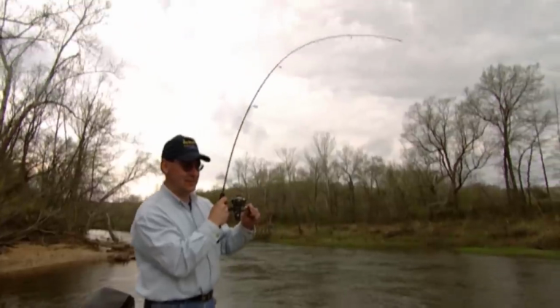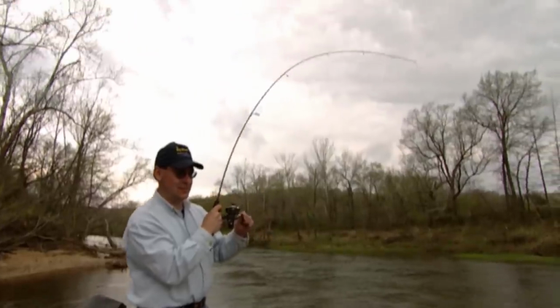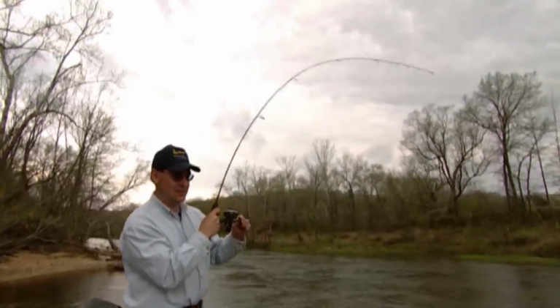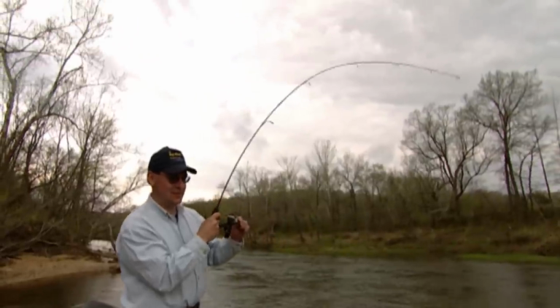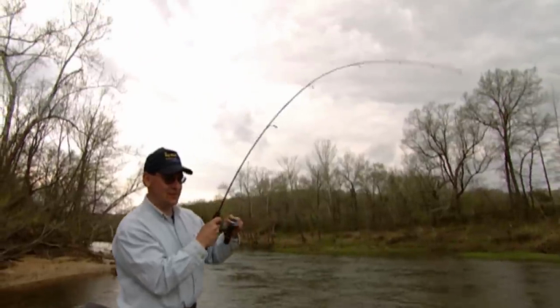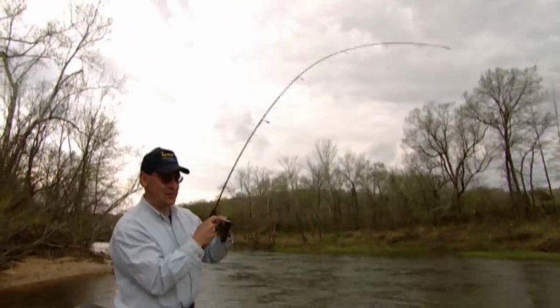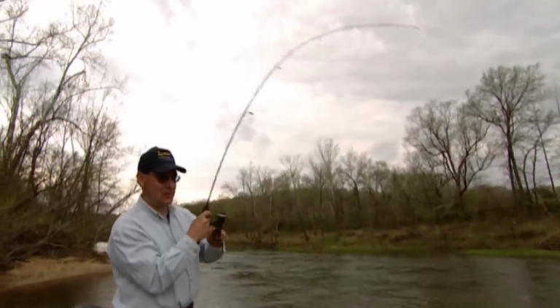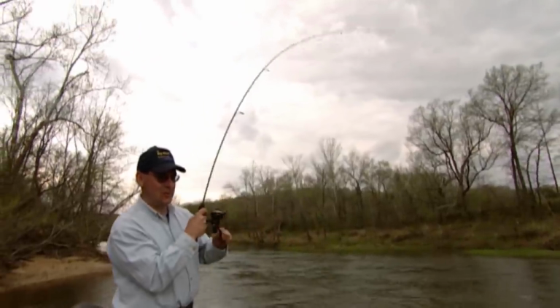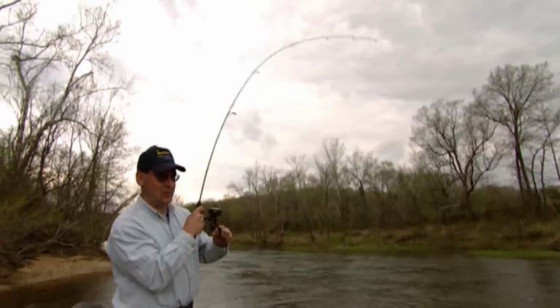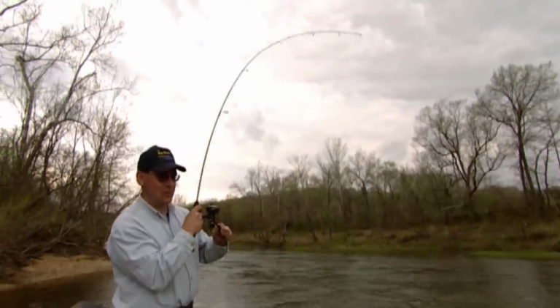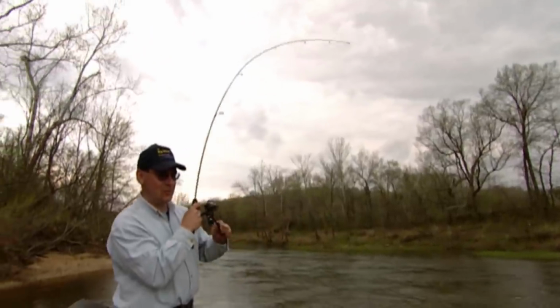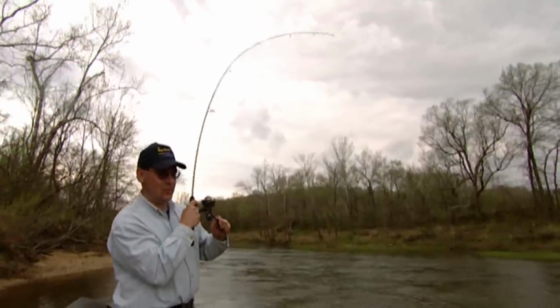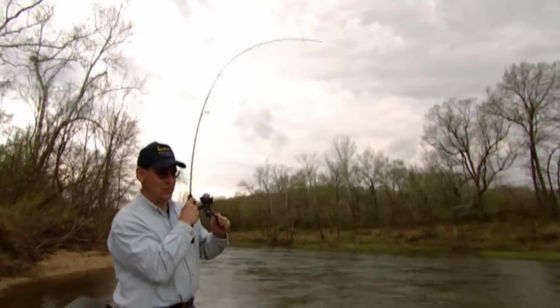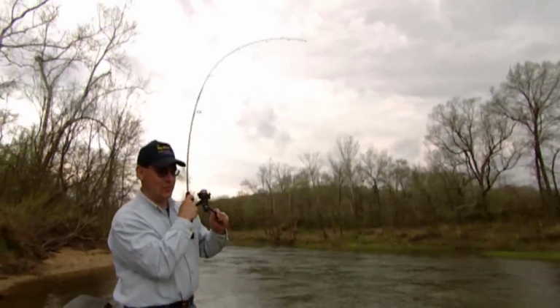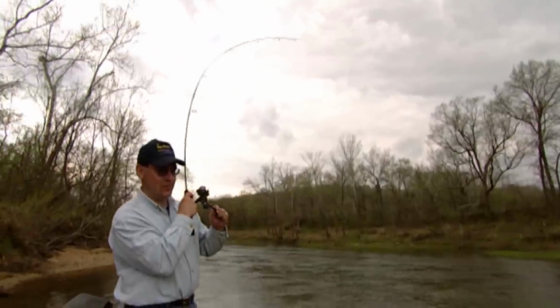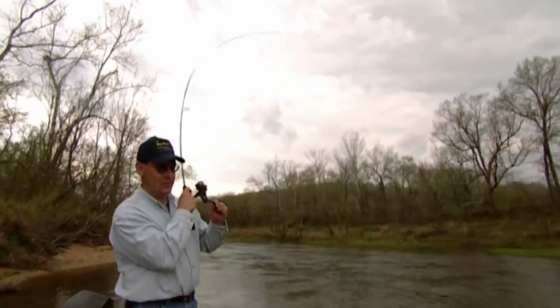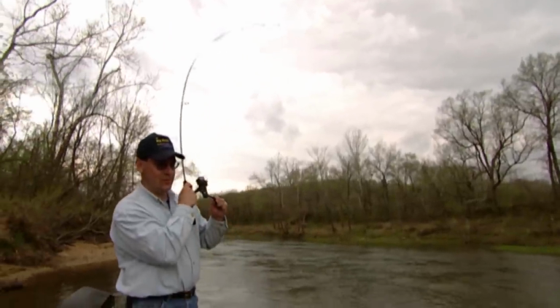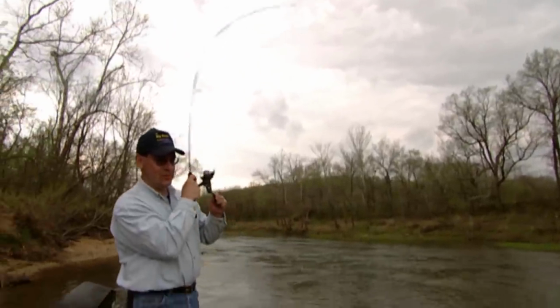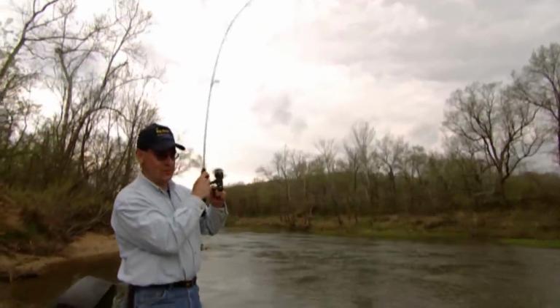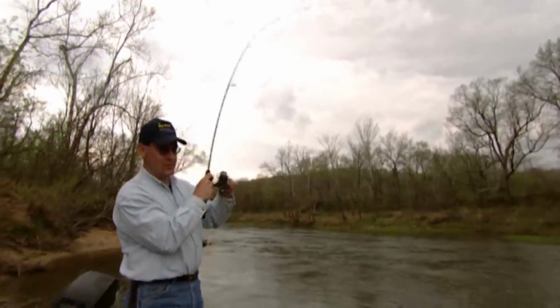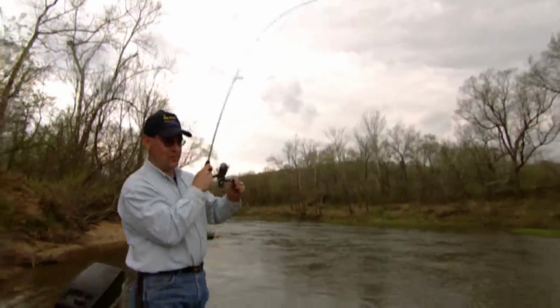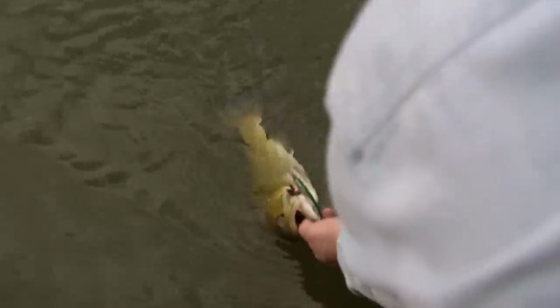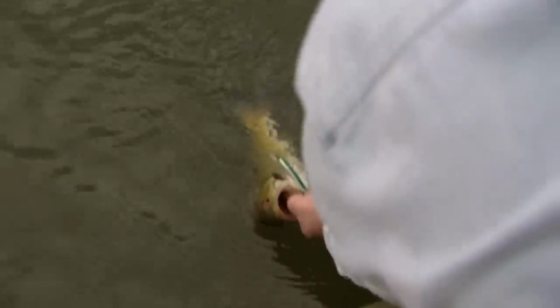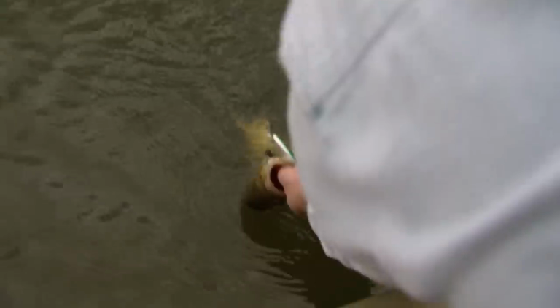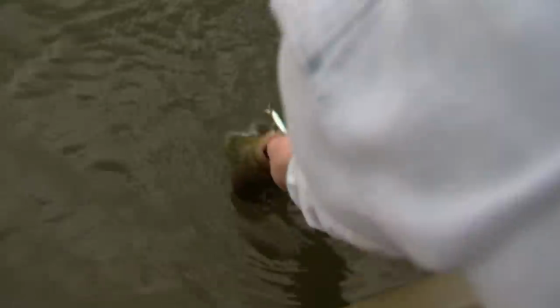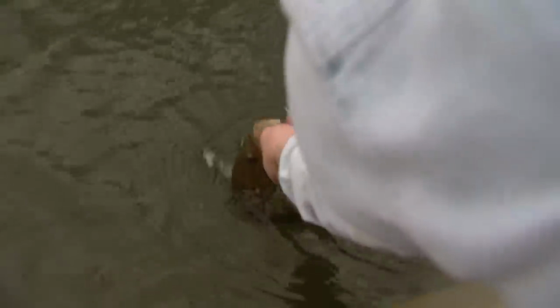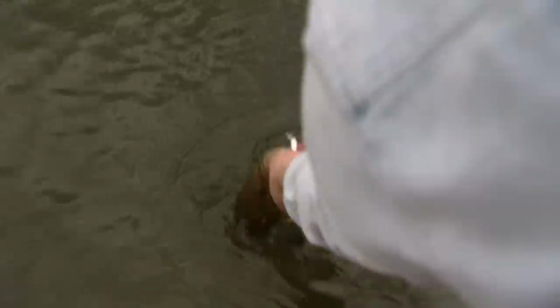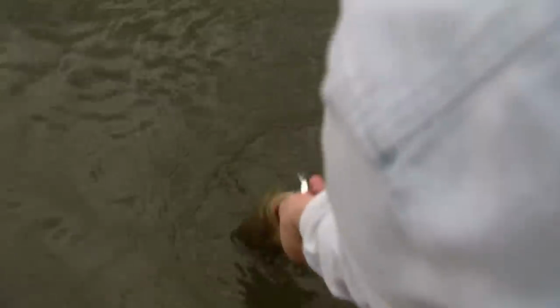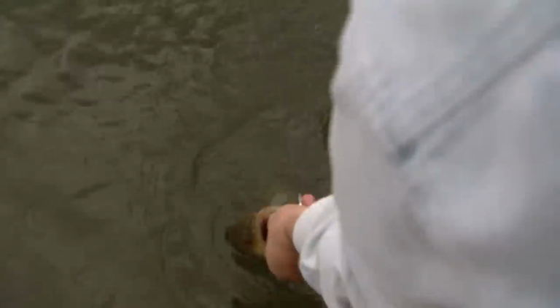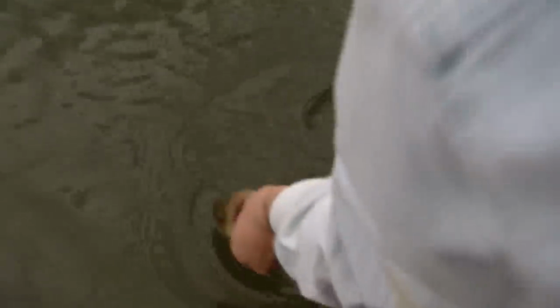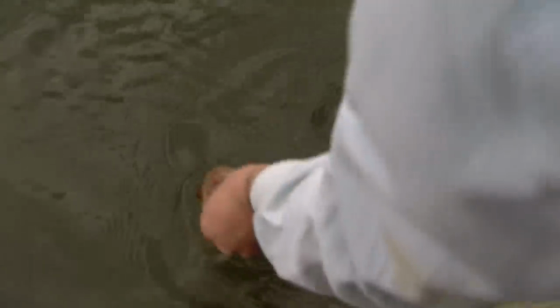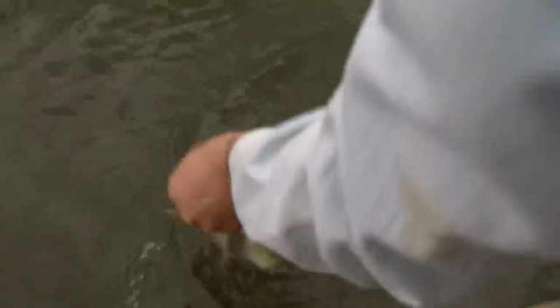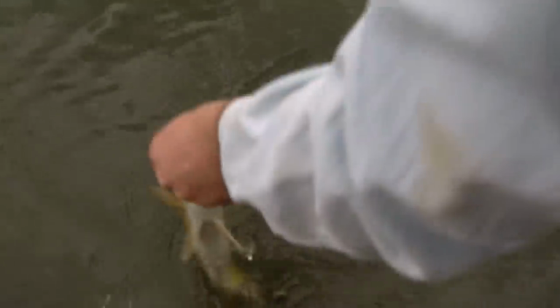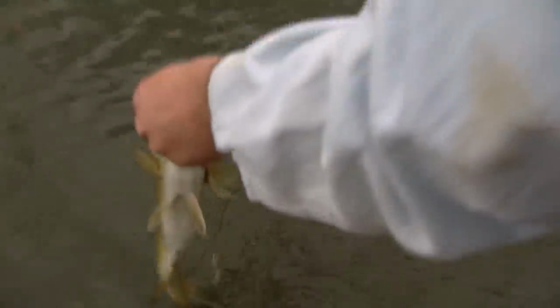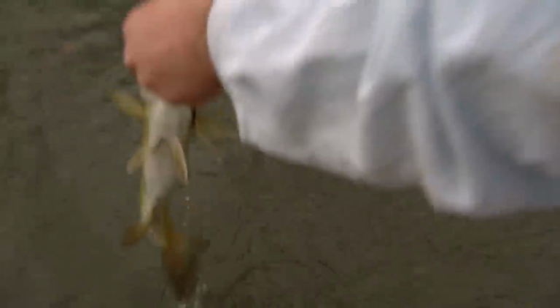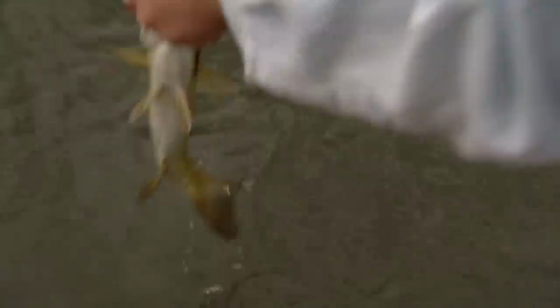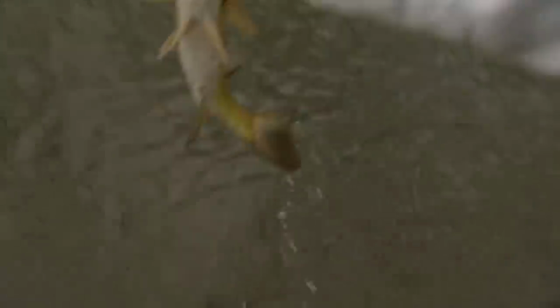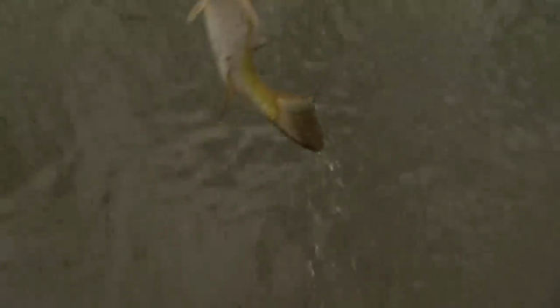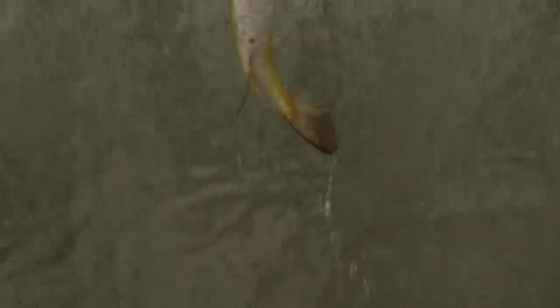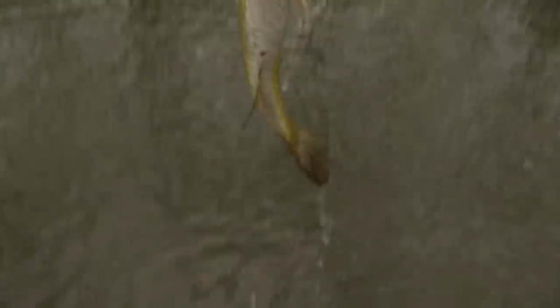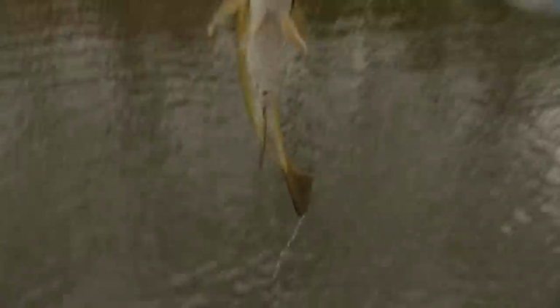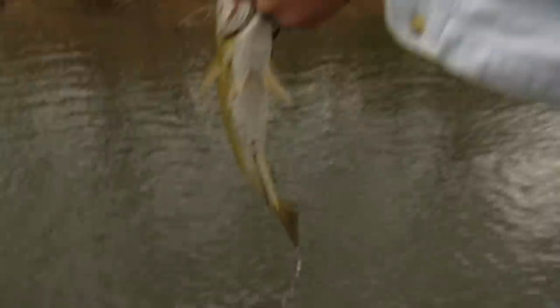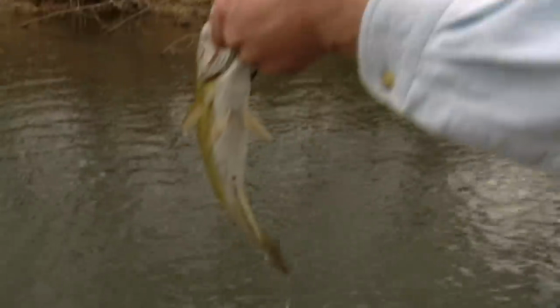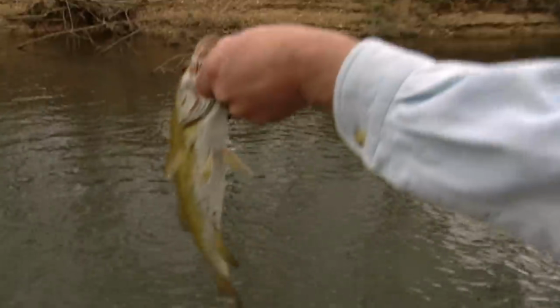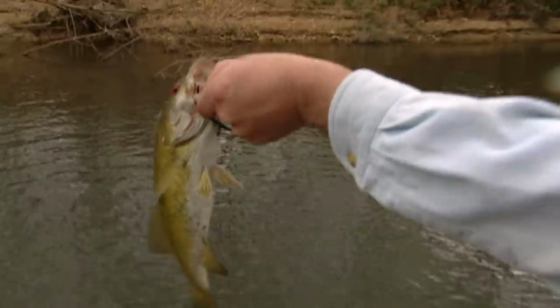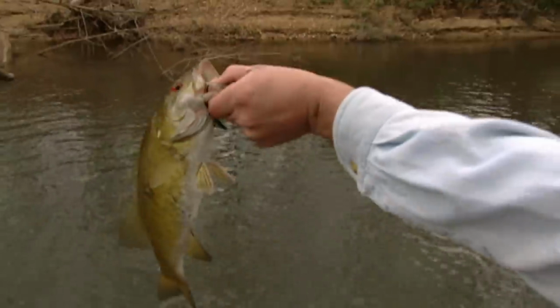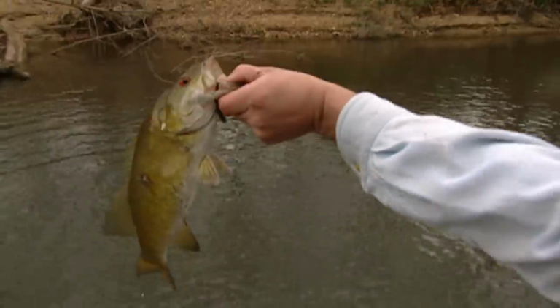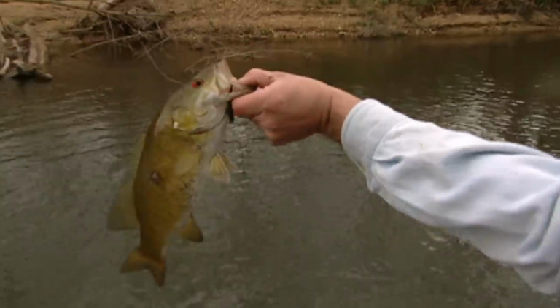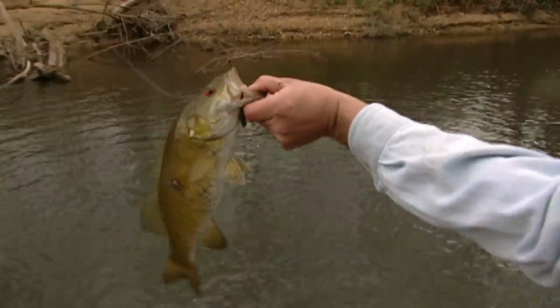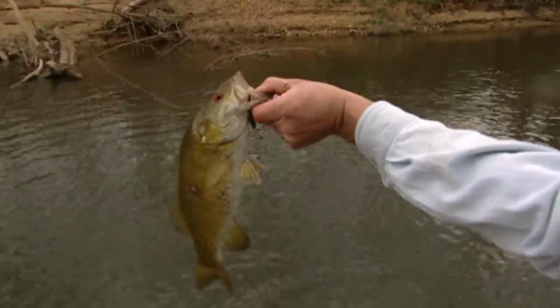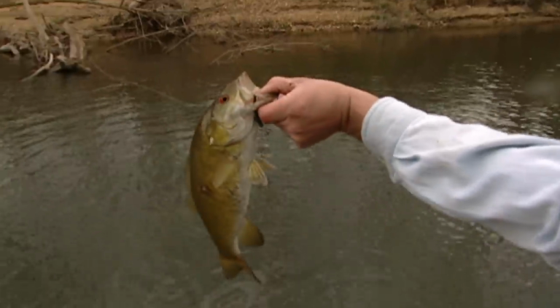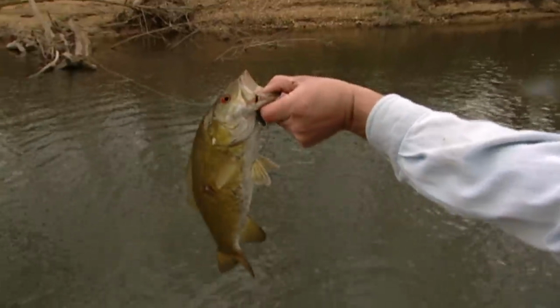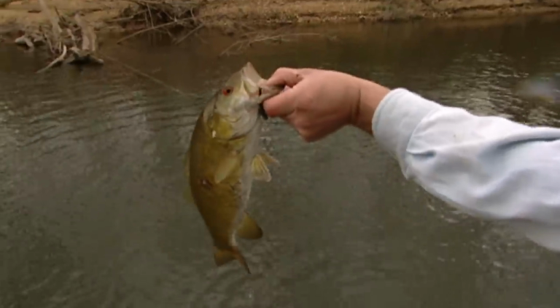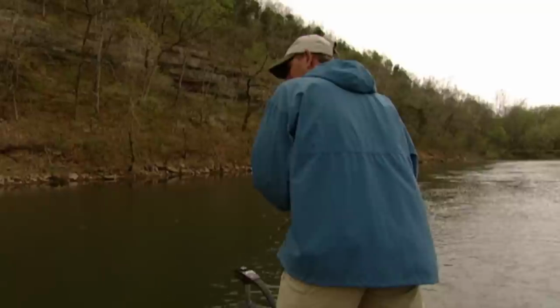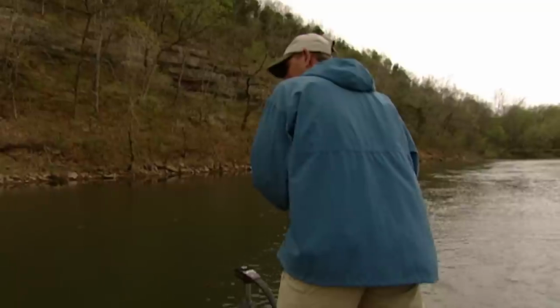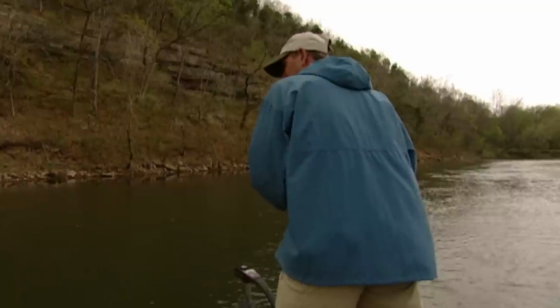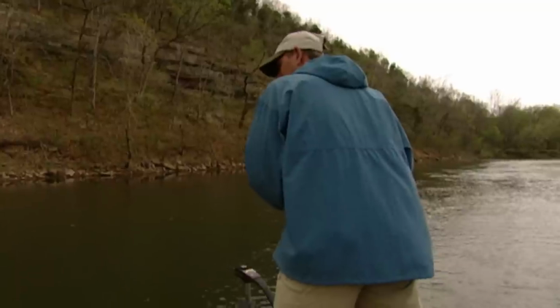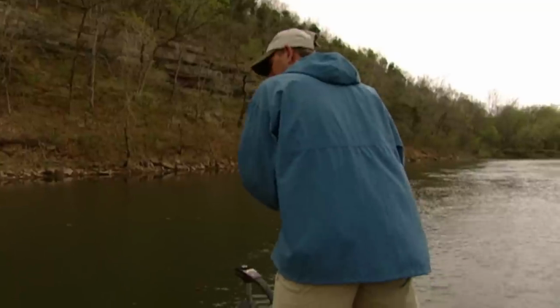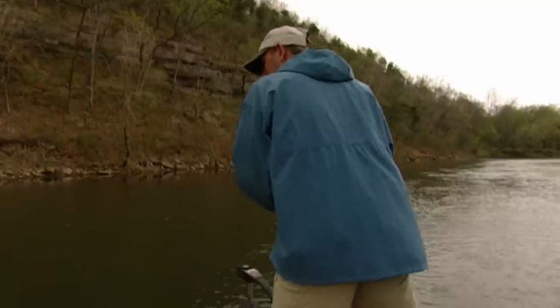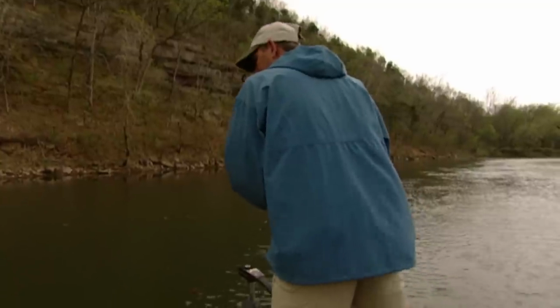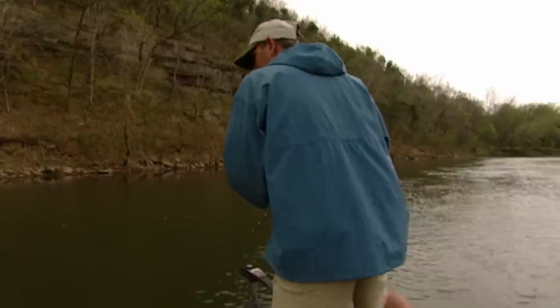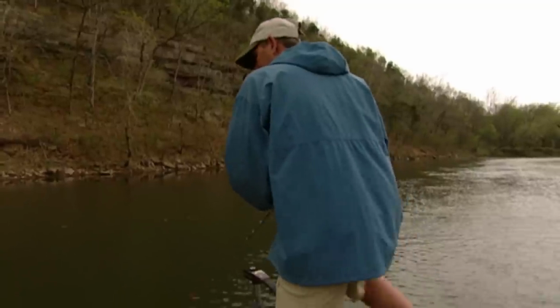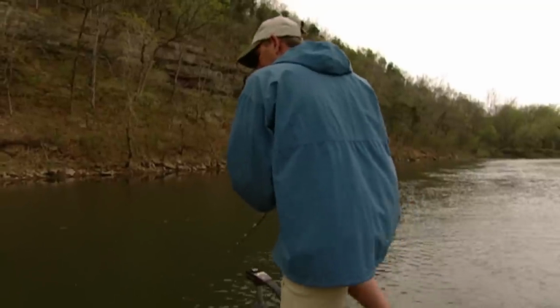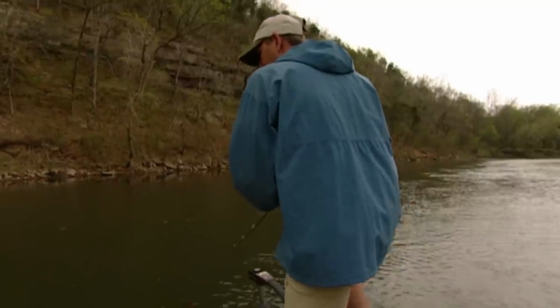Smallmouth bass can be found in cool, clear Ozark streams and large lakes in the Ozarks. They can also be found in the Upper Mississippi River.